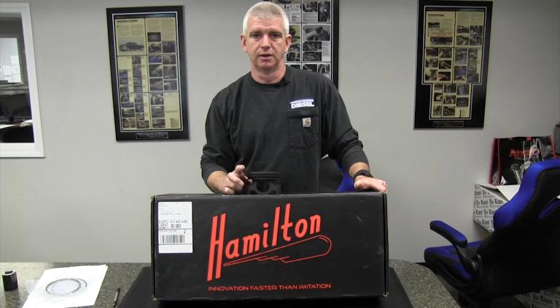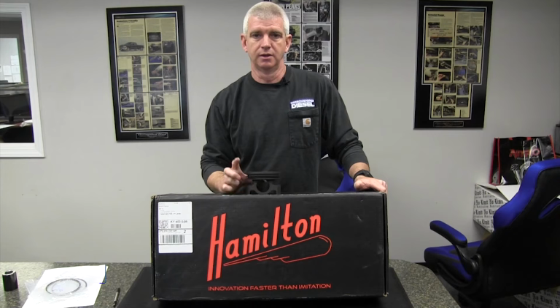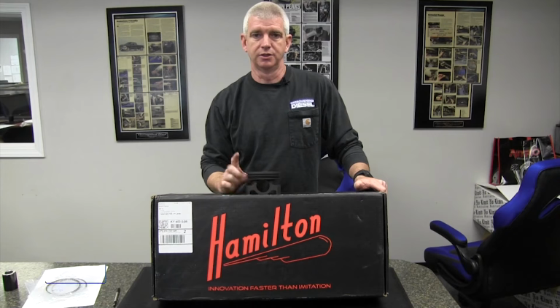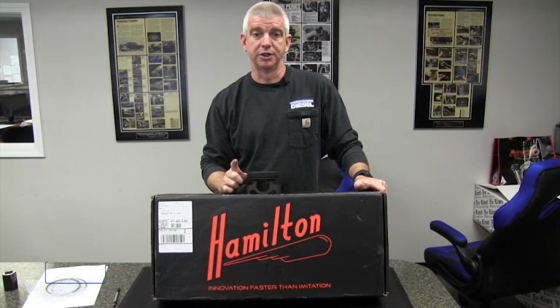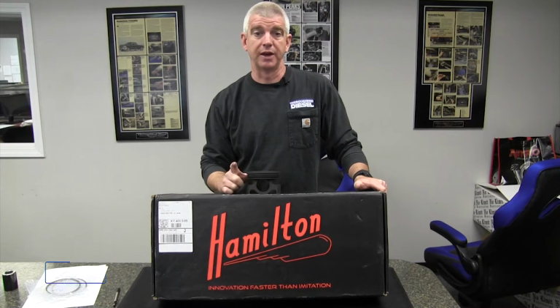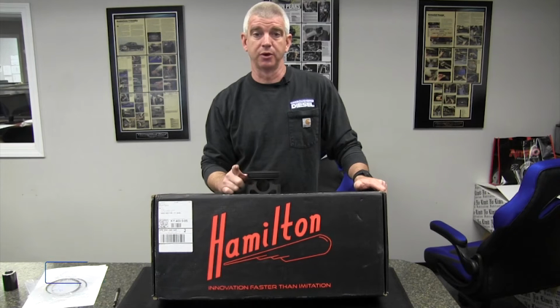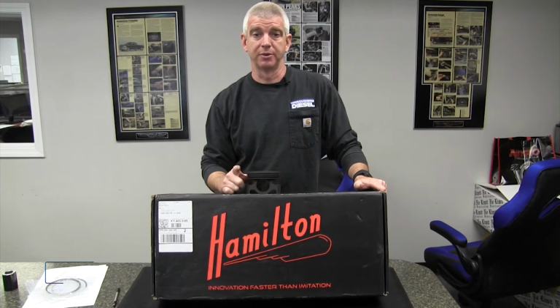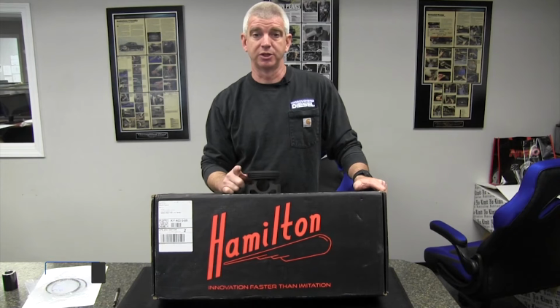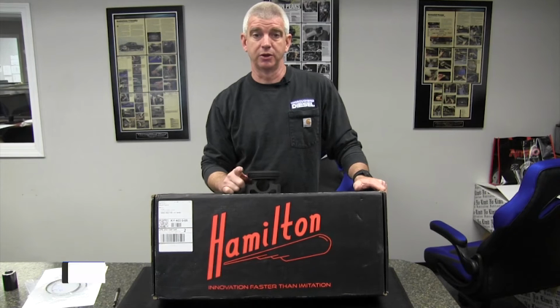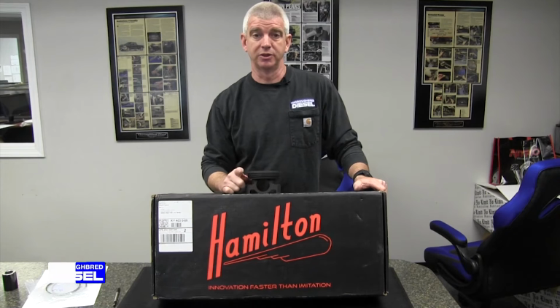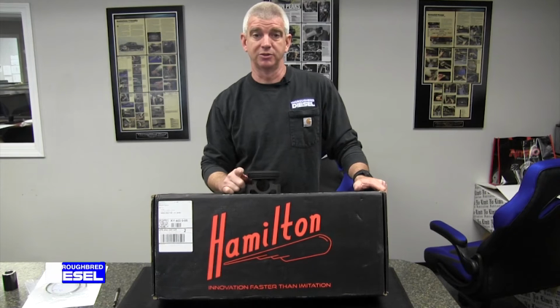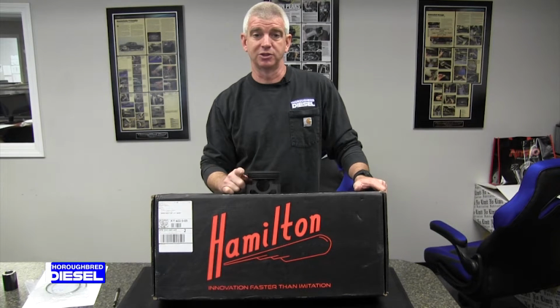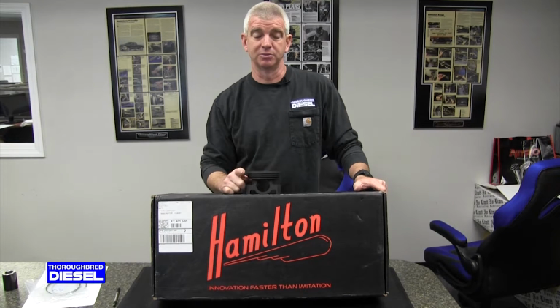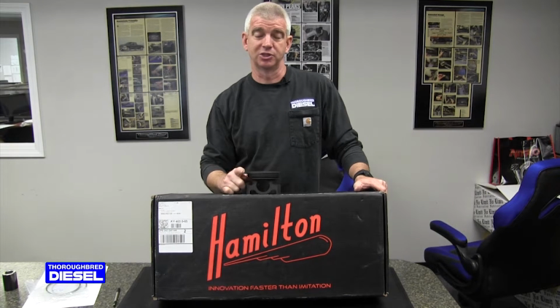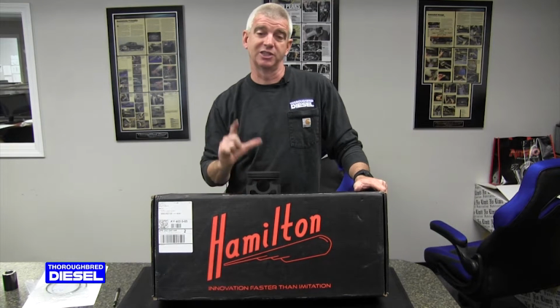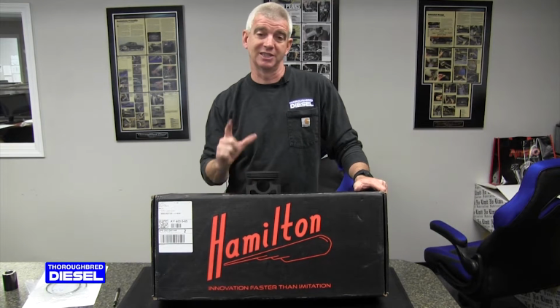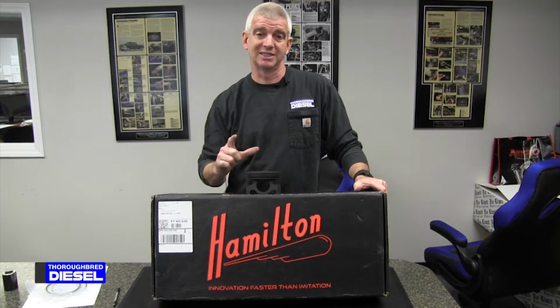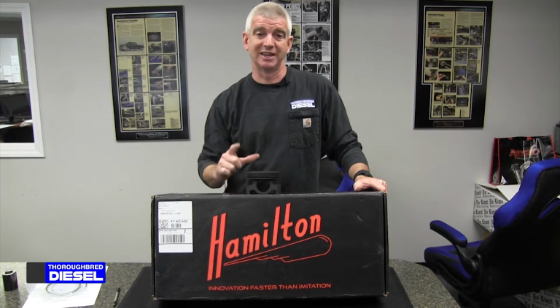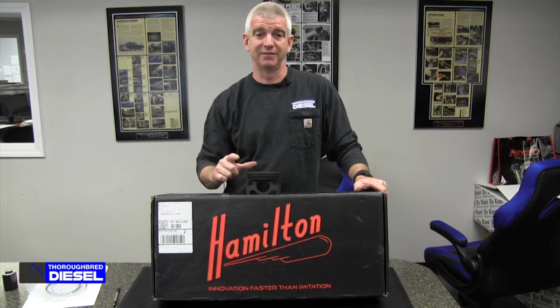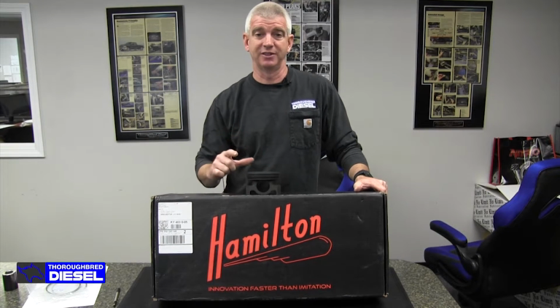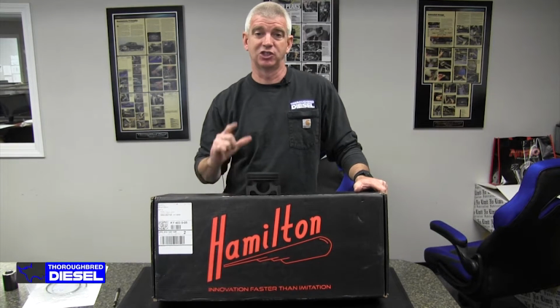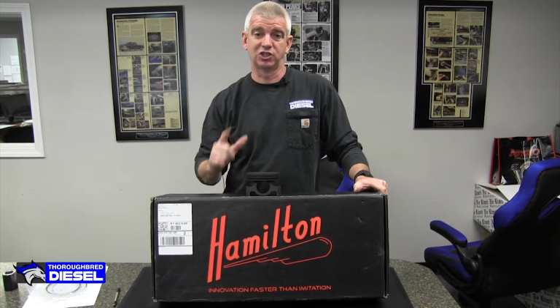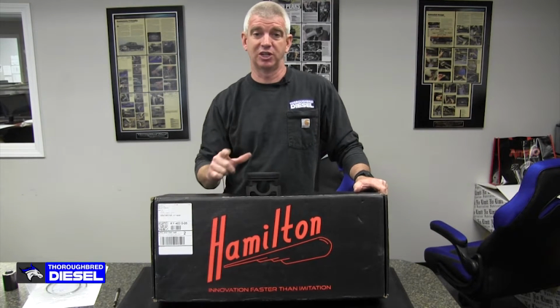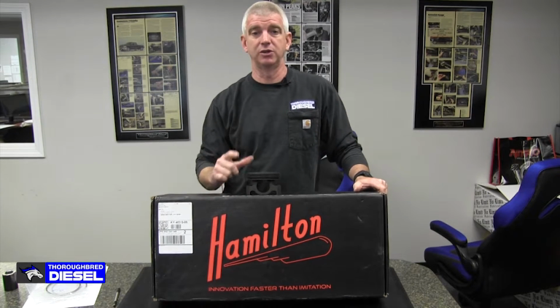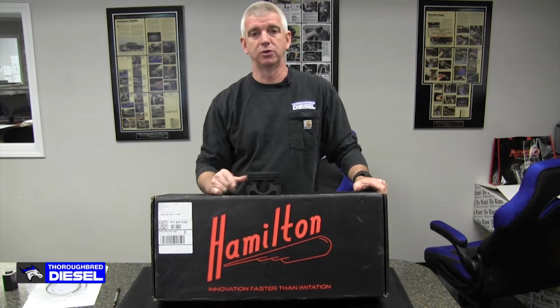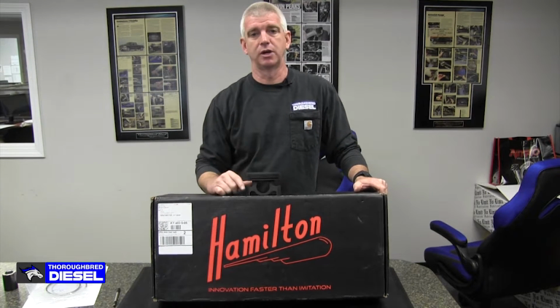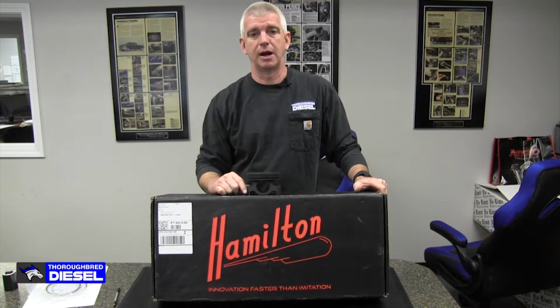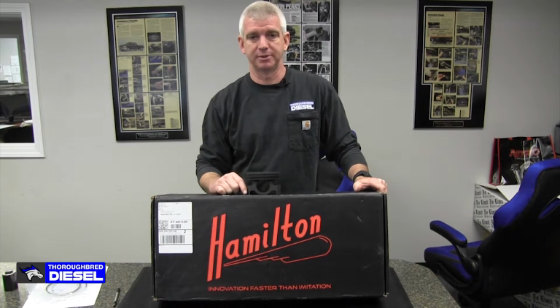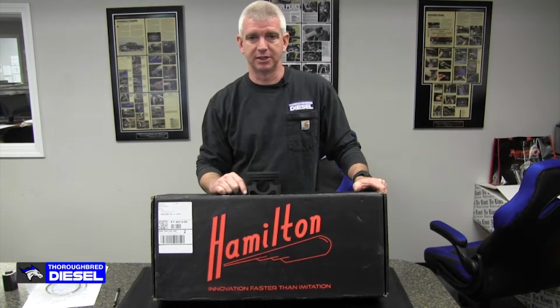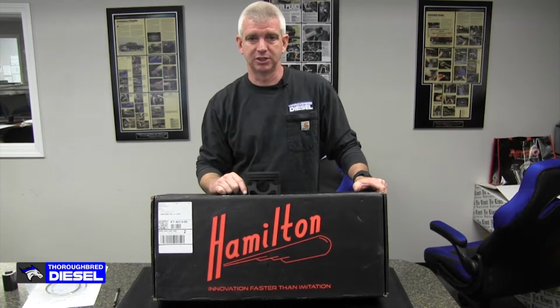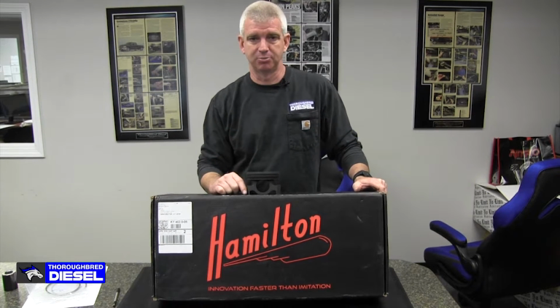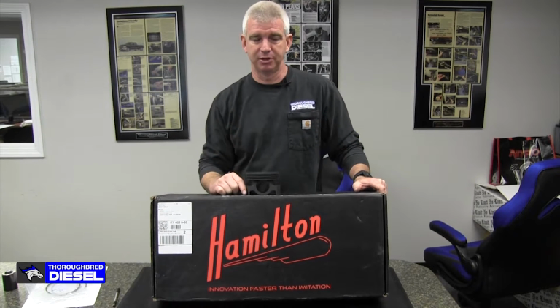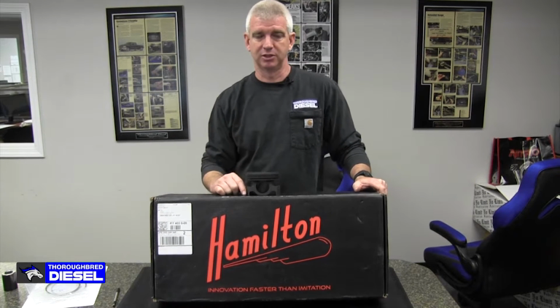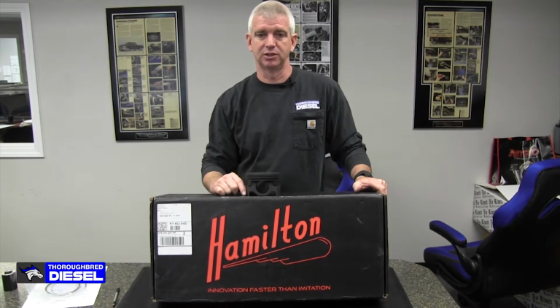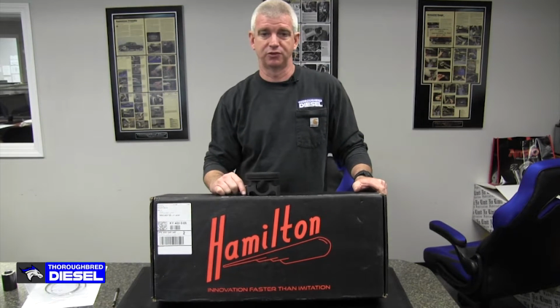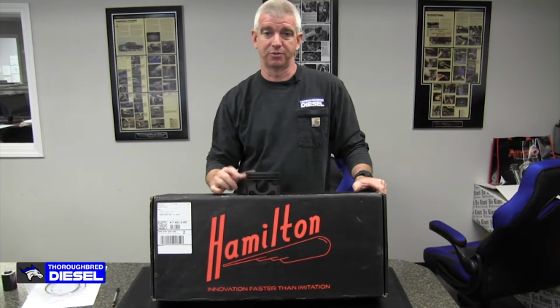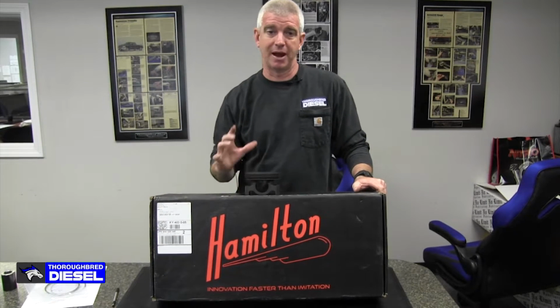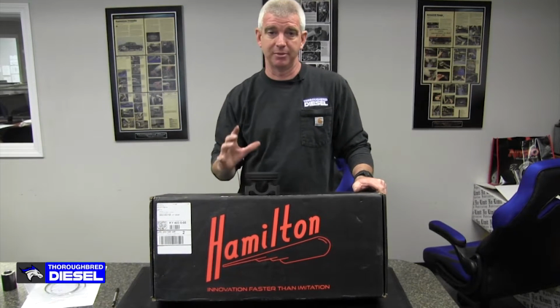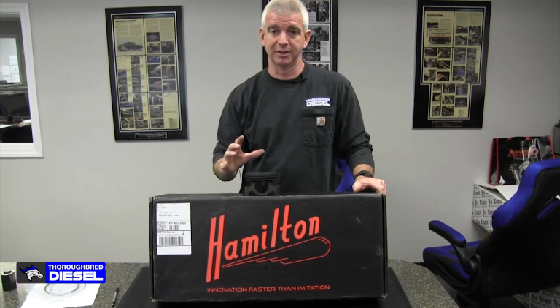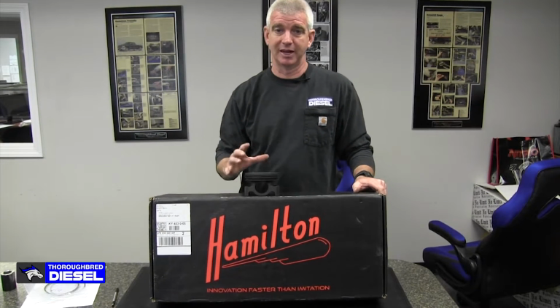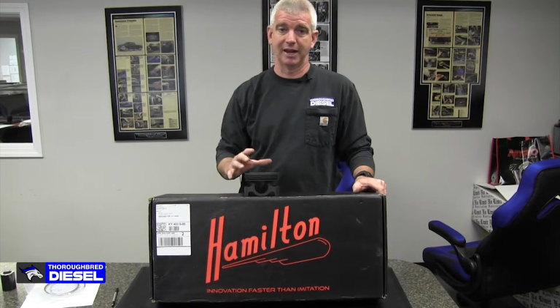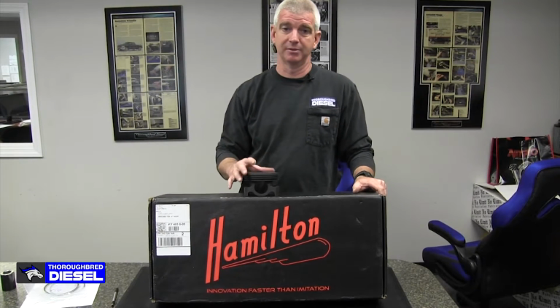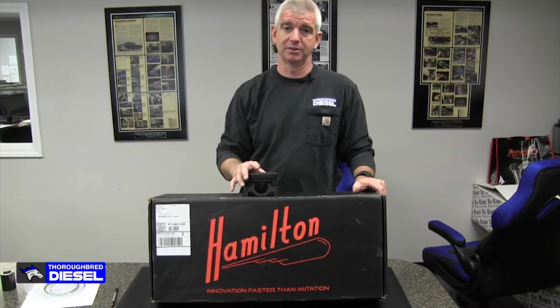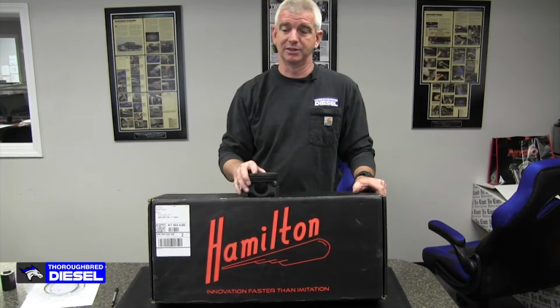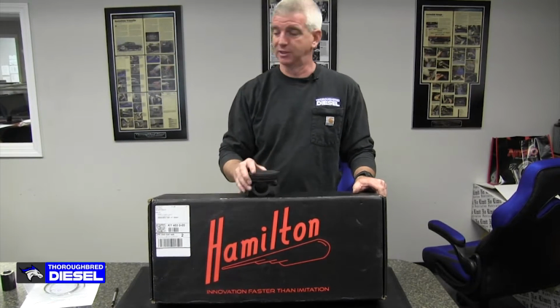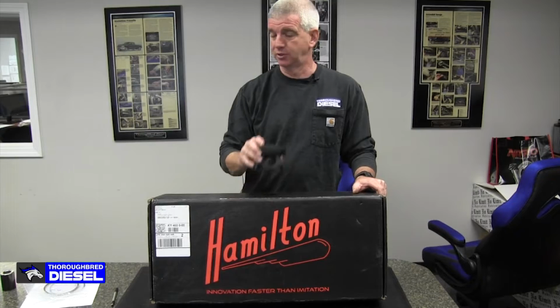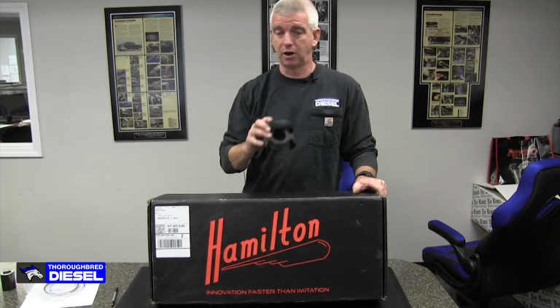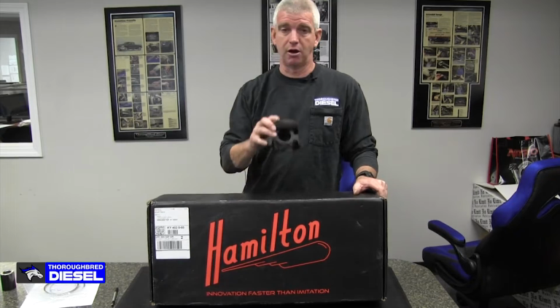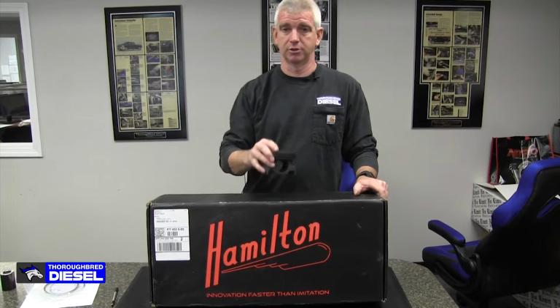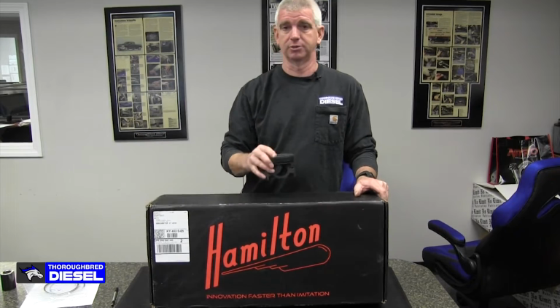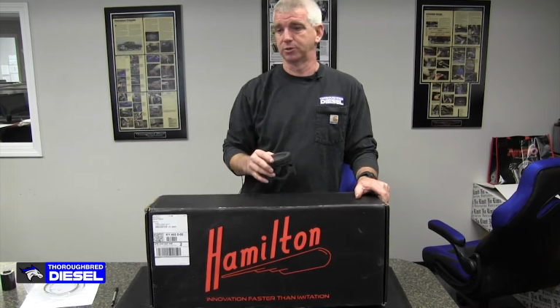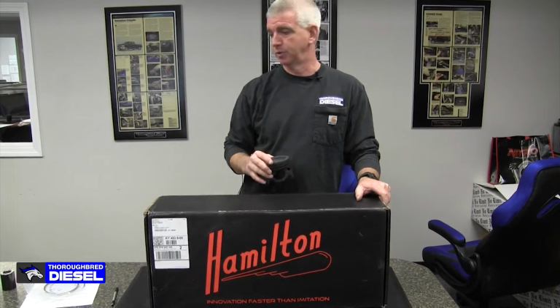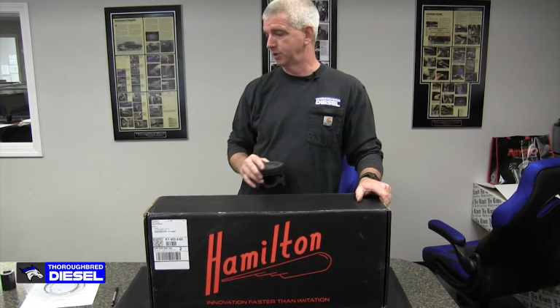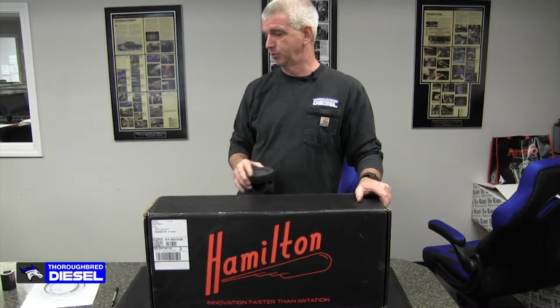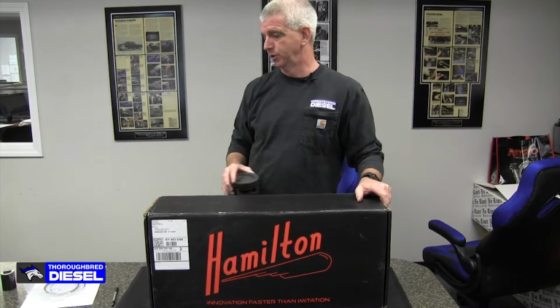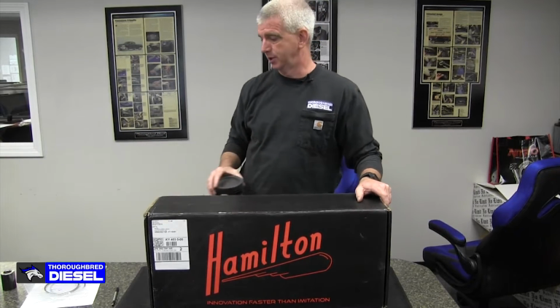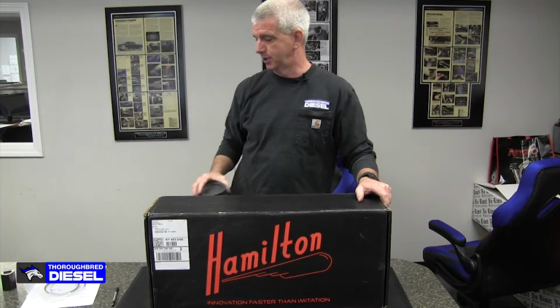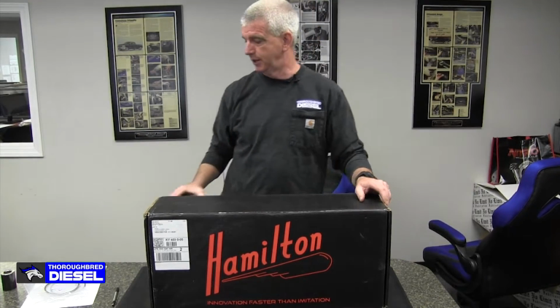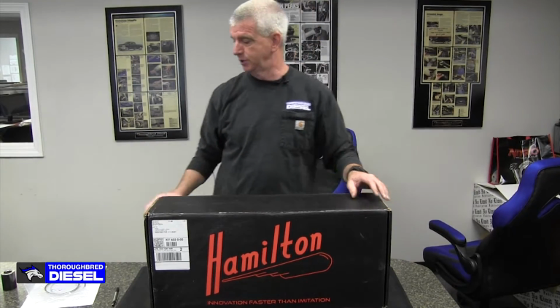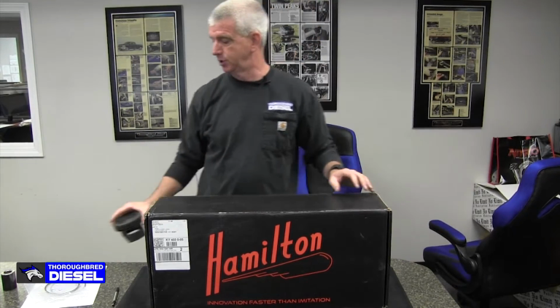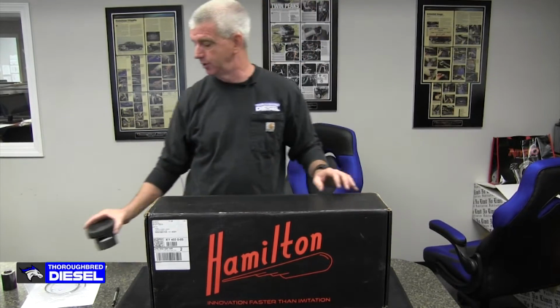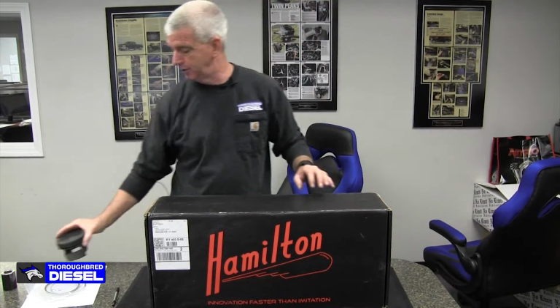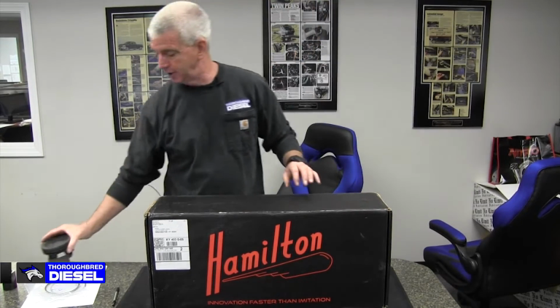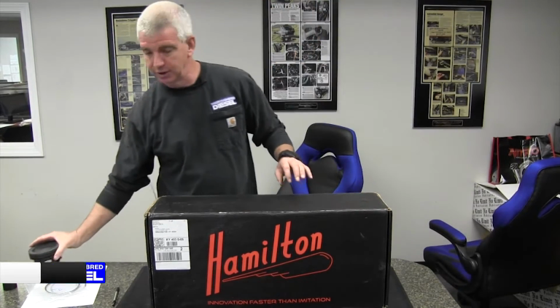Today we're going to be showing you some 6.7 Steel Competition Pistons from Hamilton Cams. These things are awesome, so we're really excited to show you these.